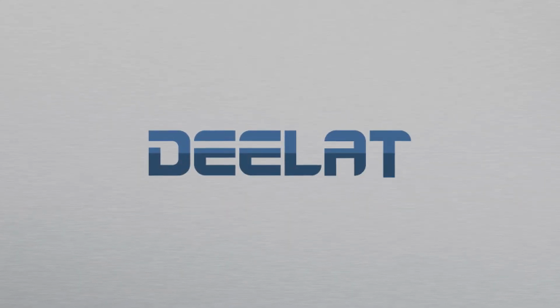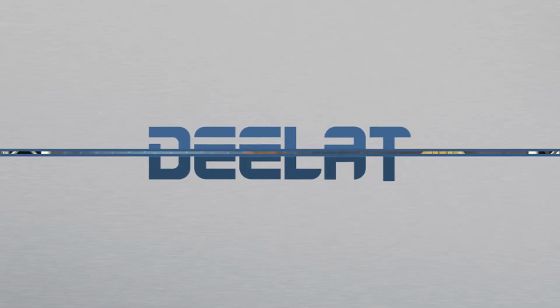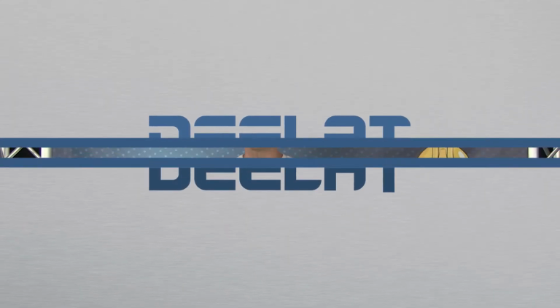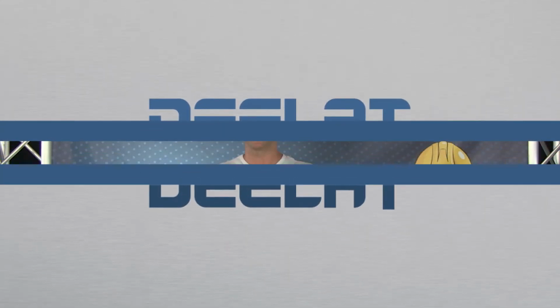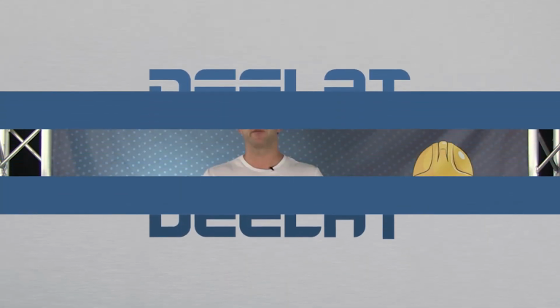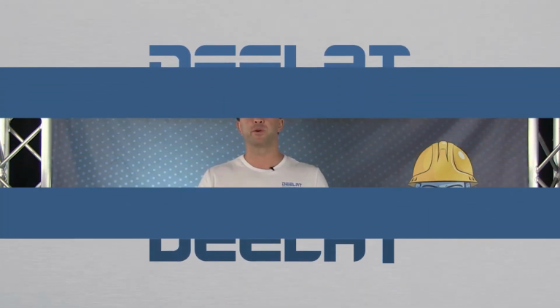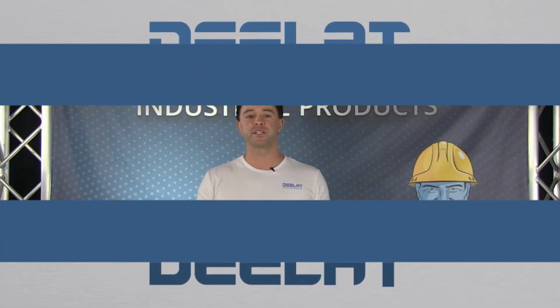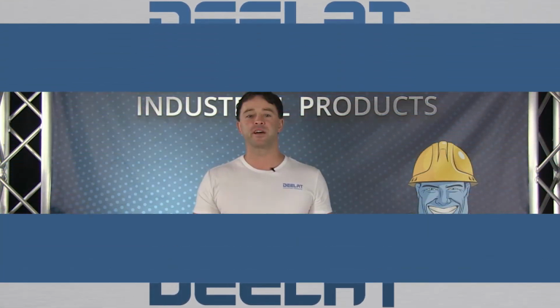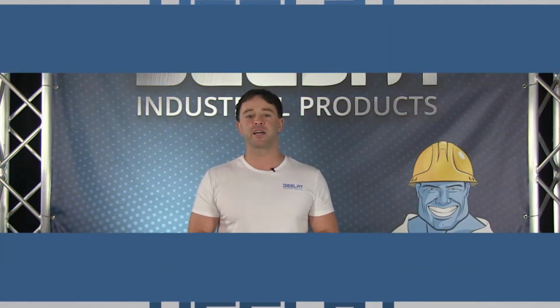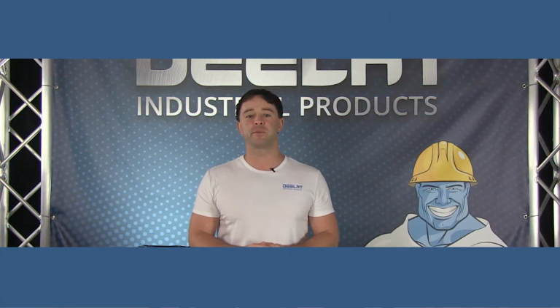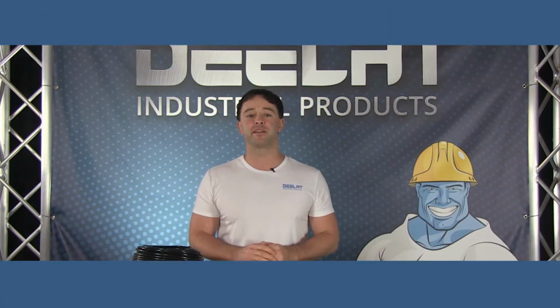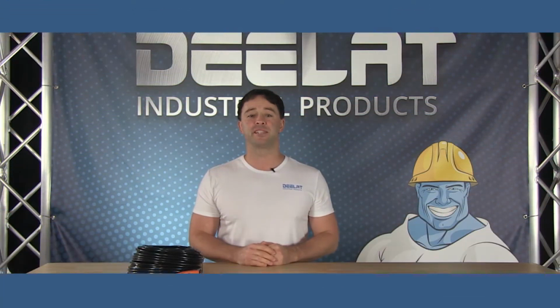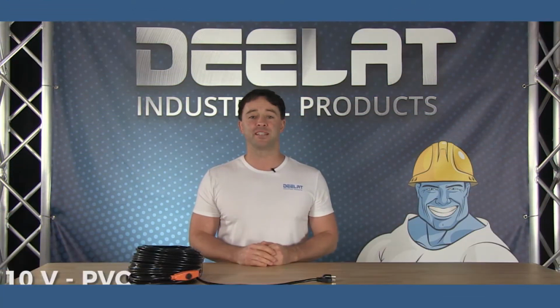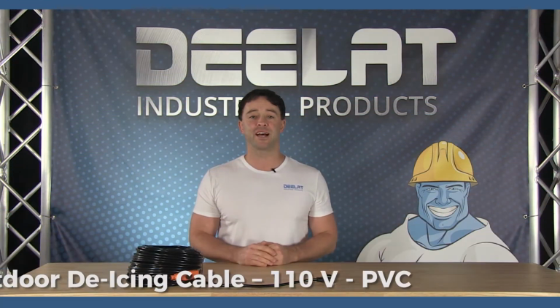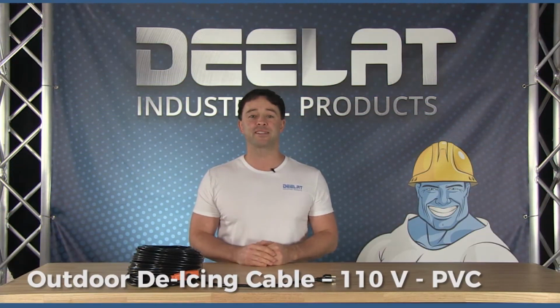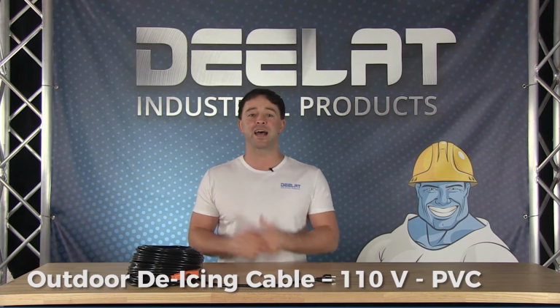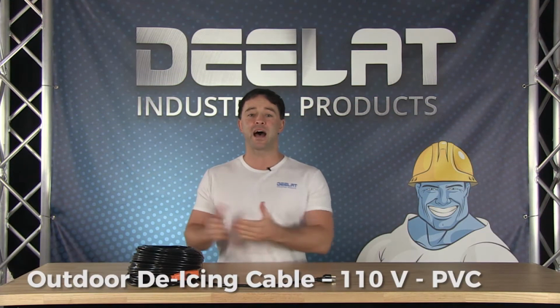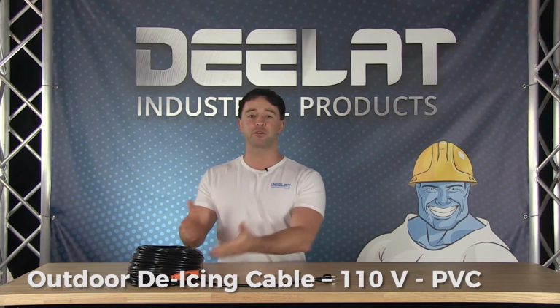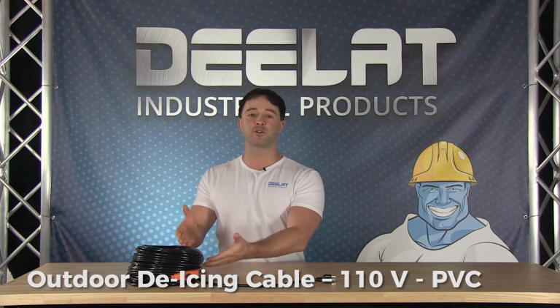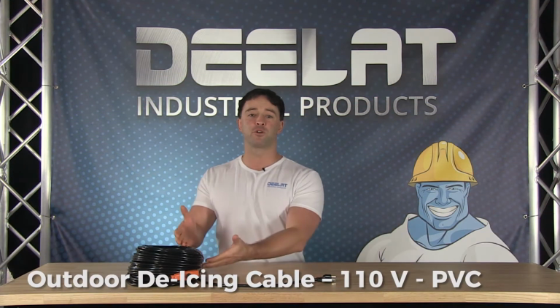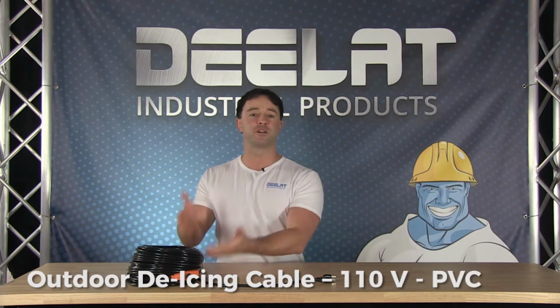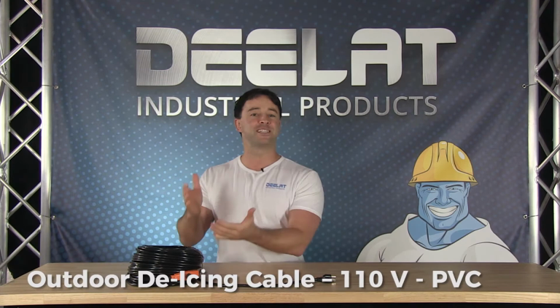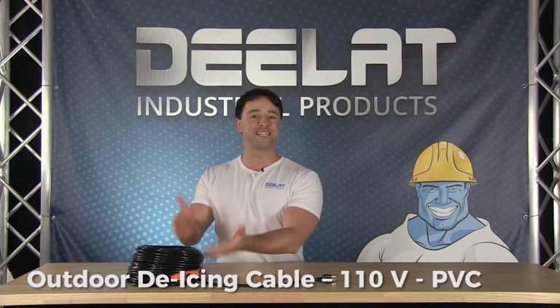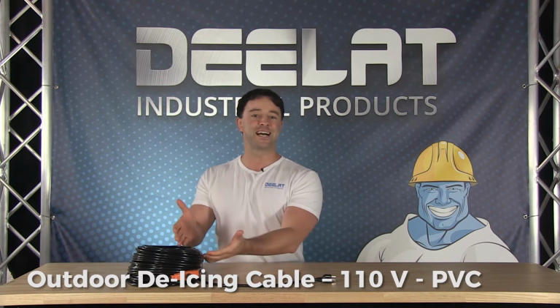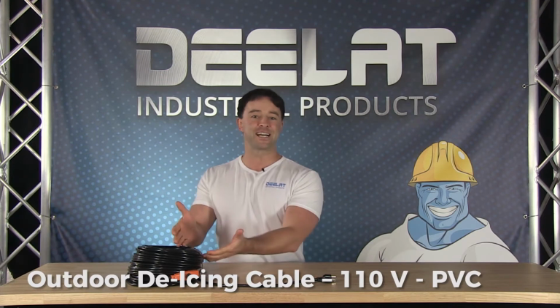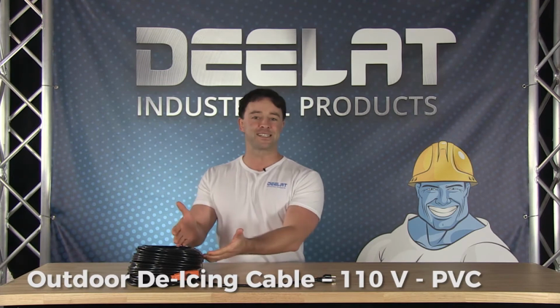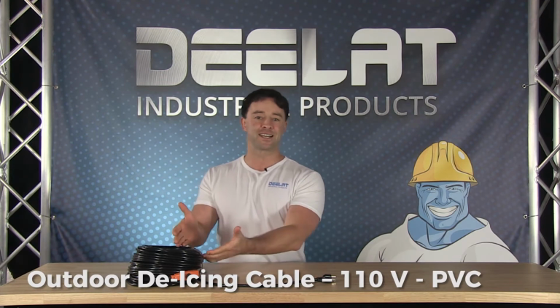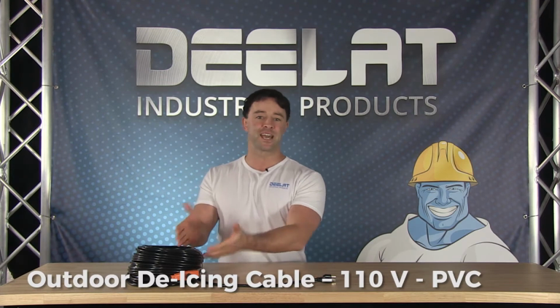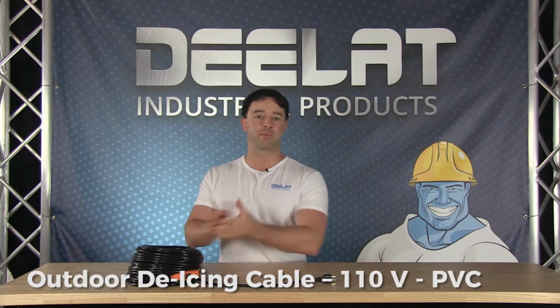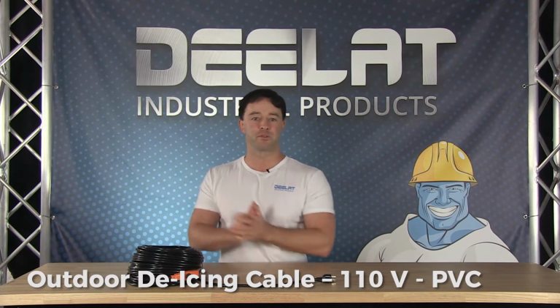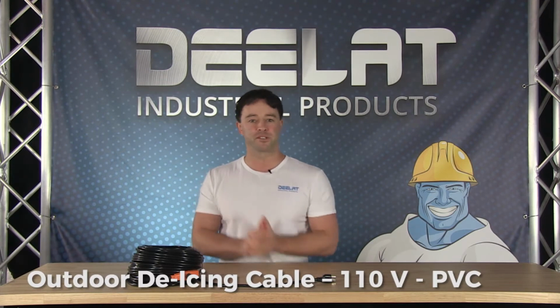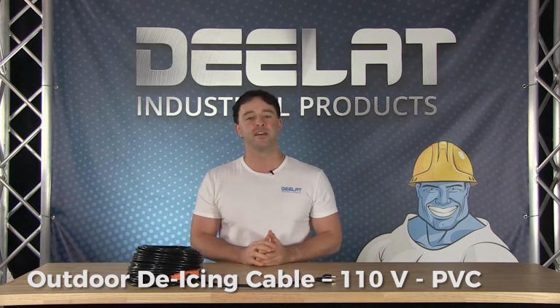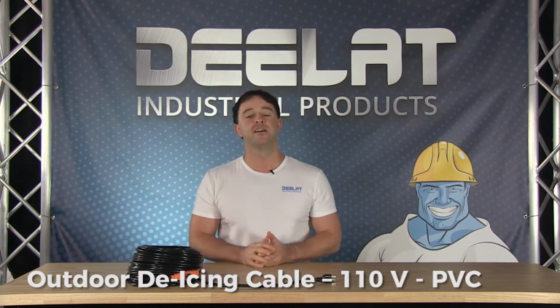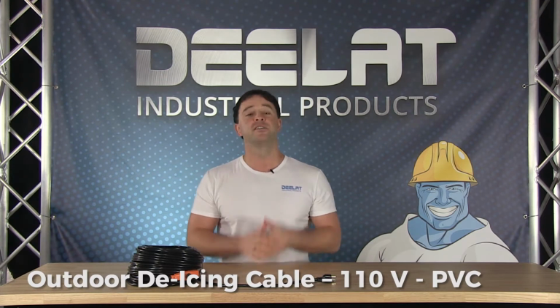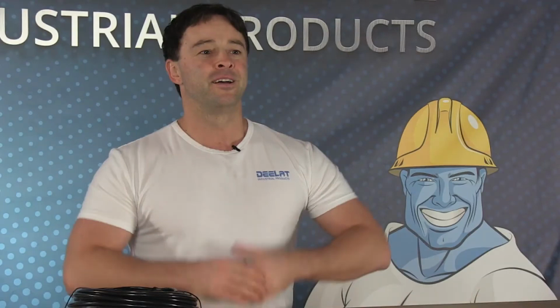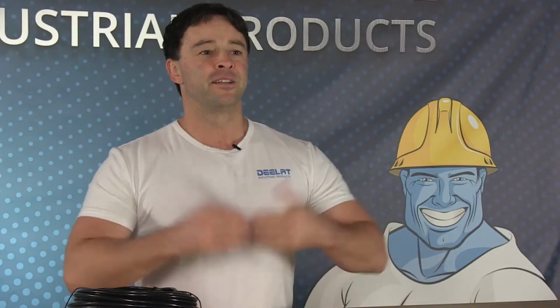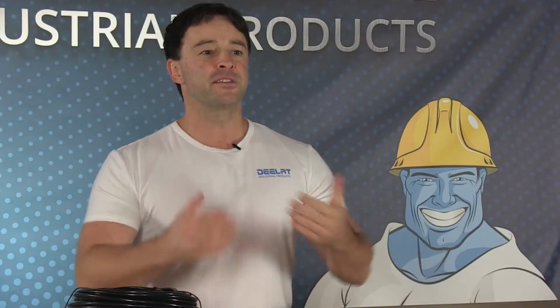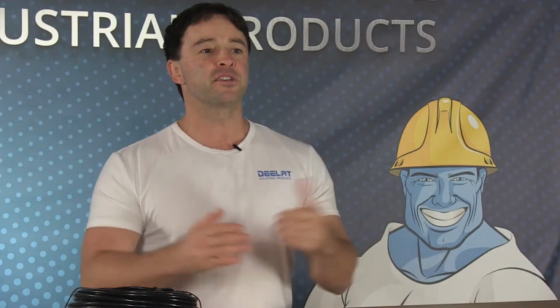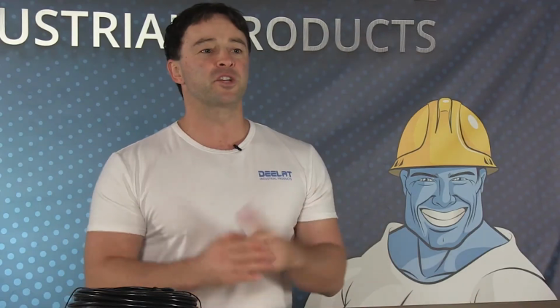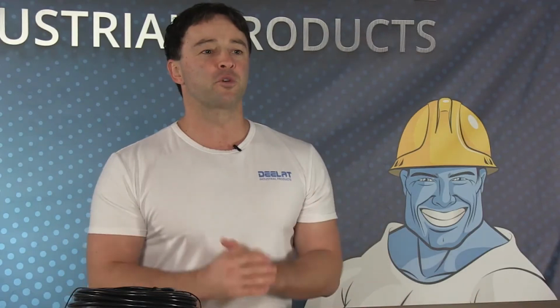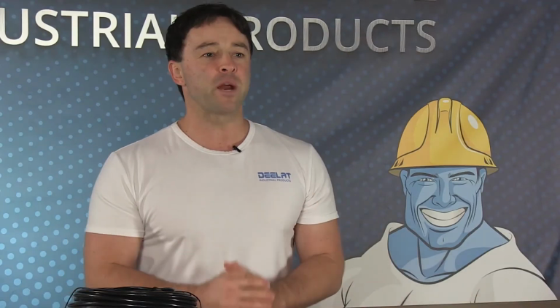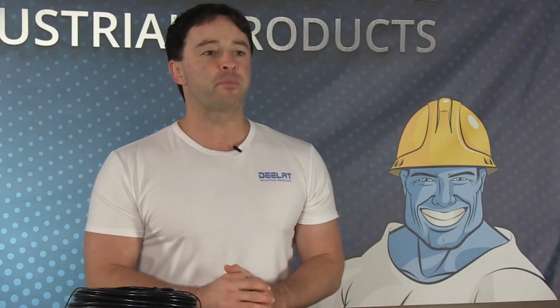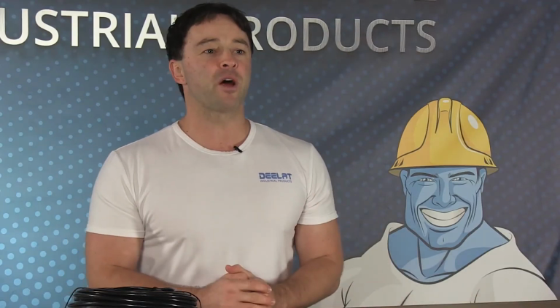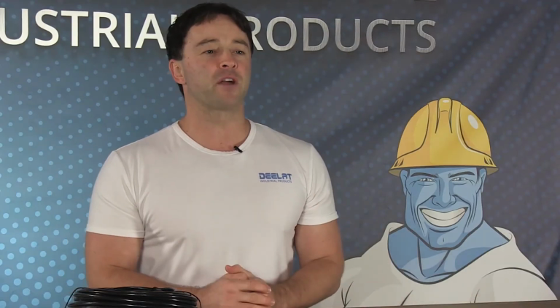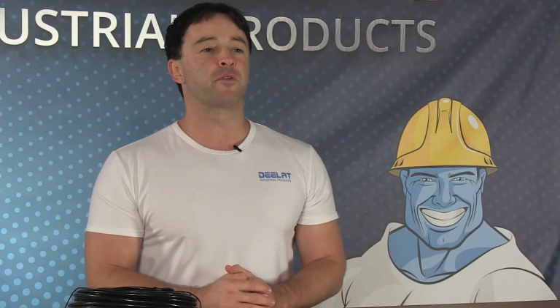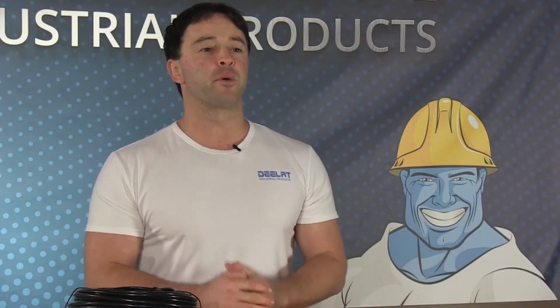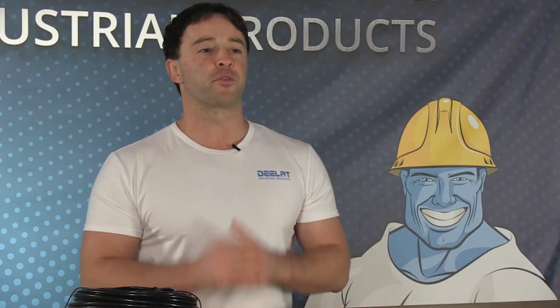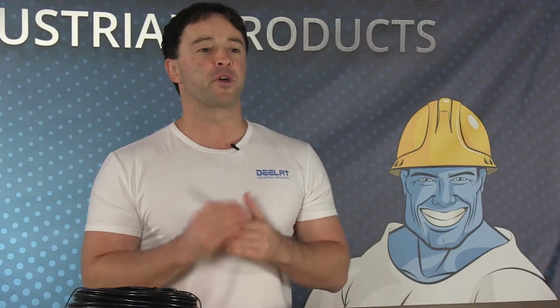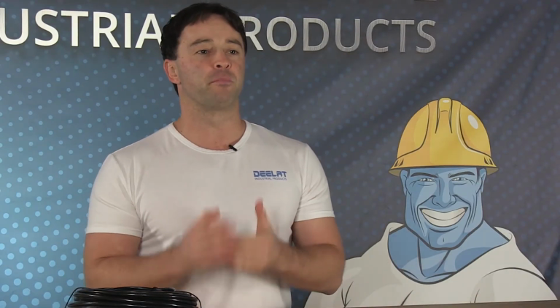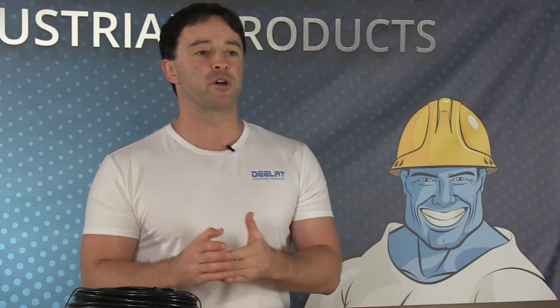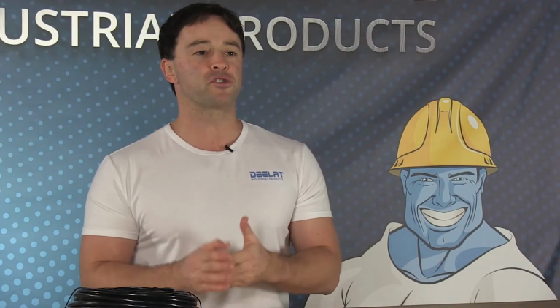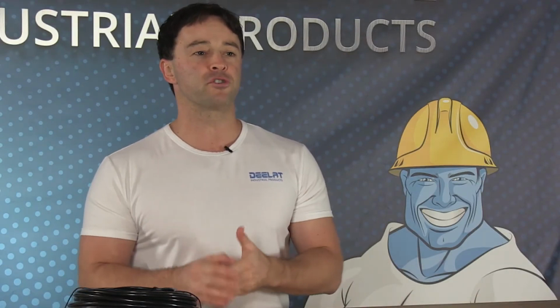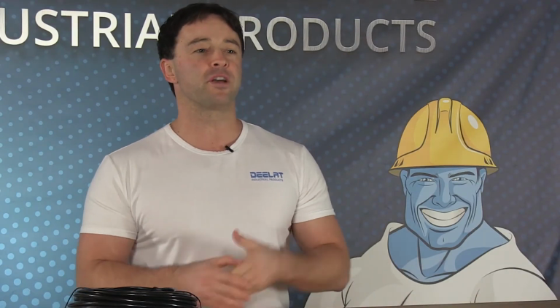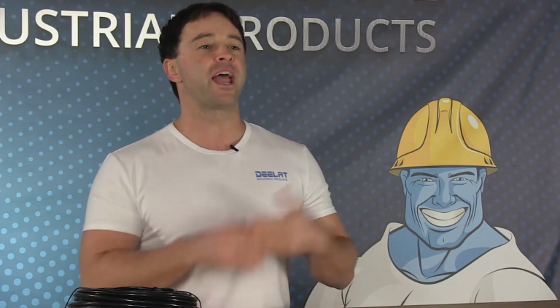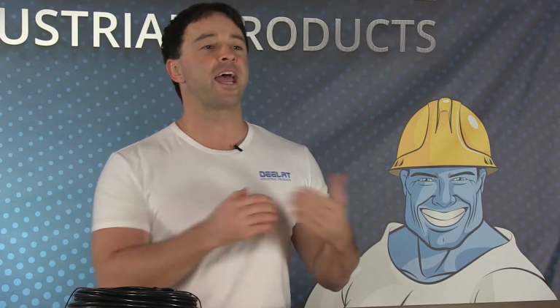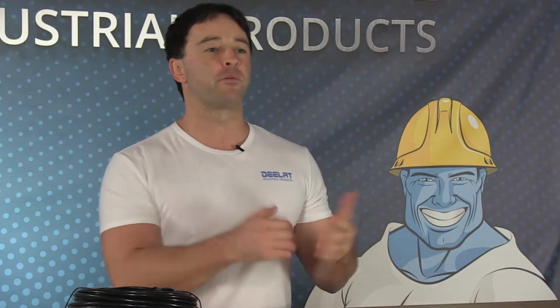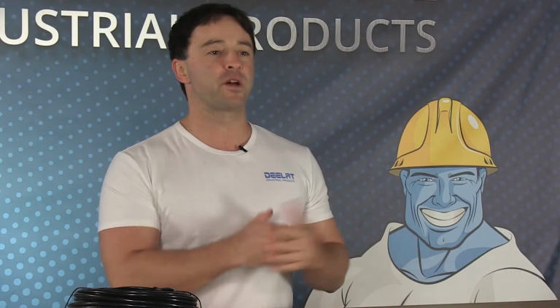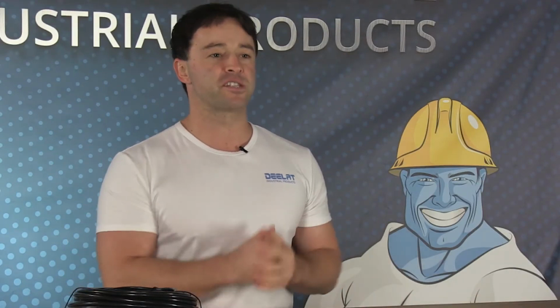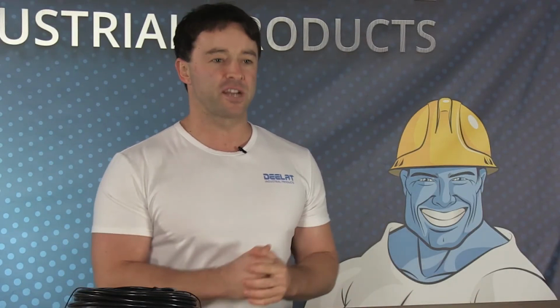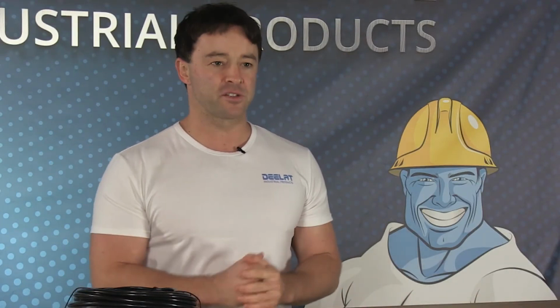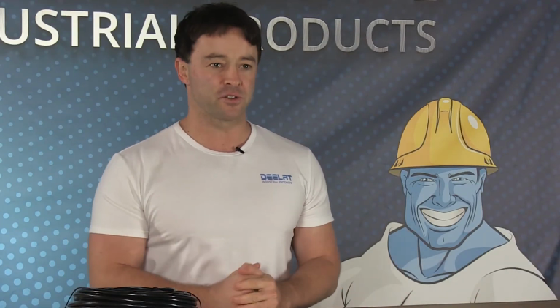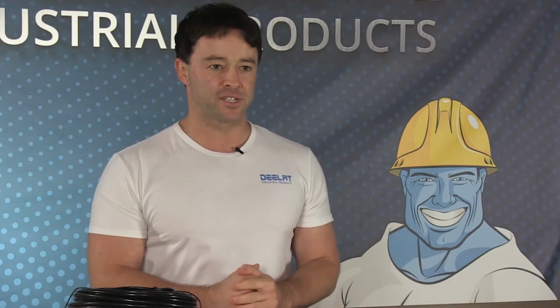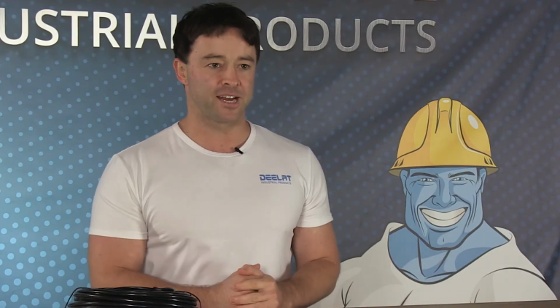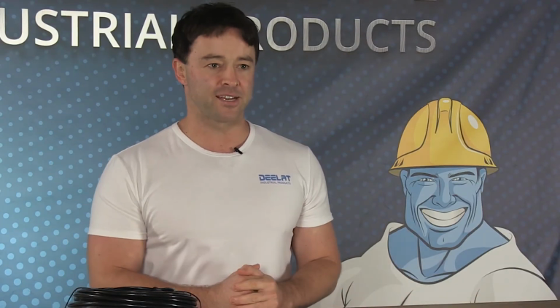Today we're talking about D-Lat's outdoor de-icing cables. This is a great product for both commercial and residential settings.